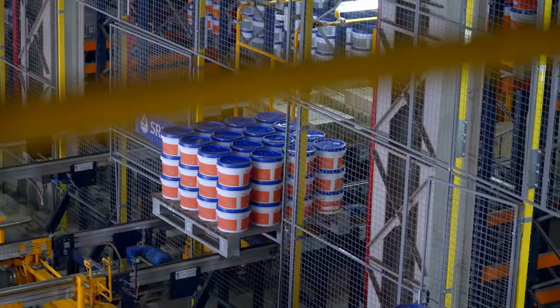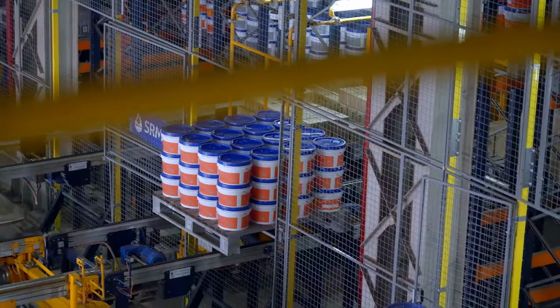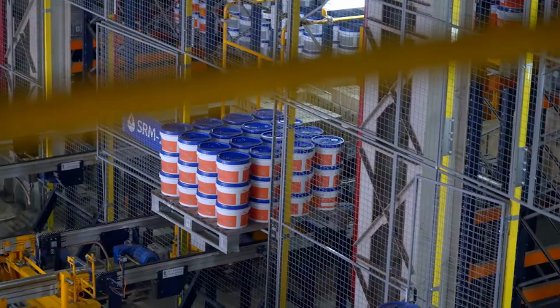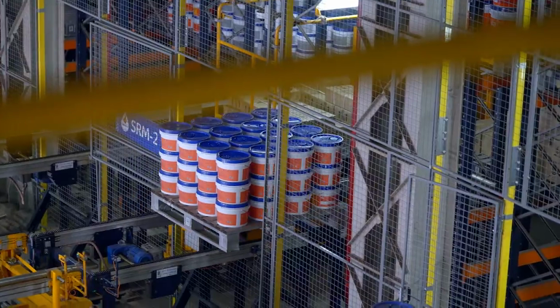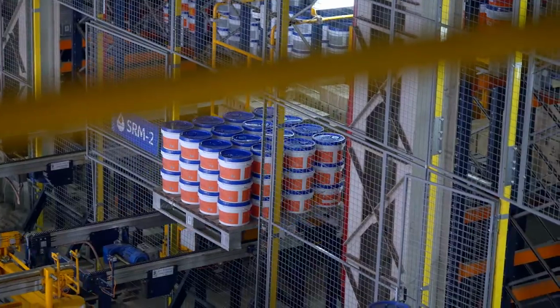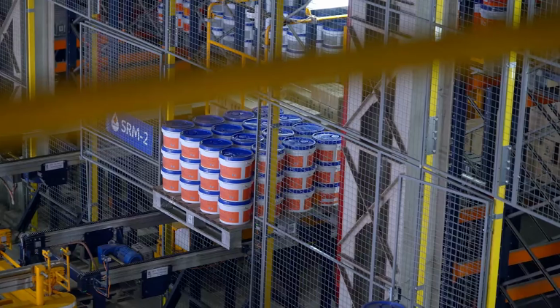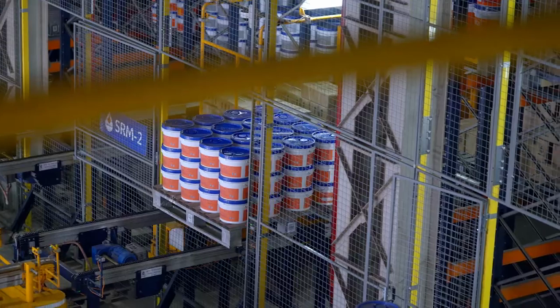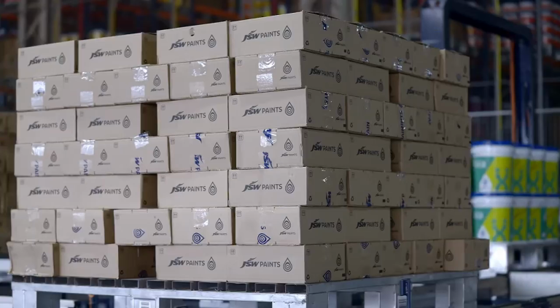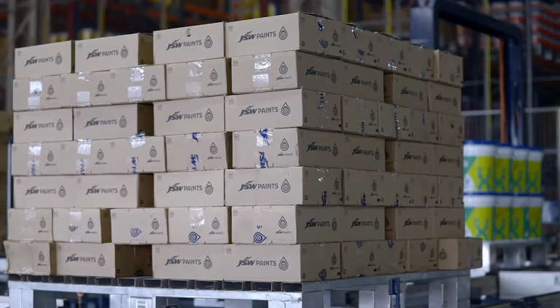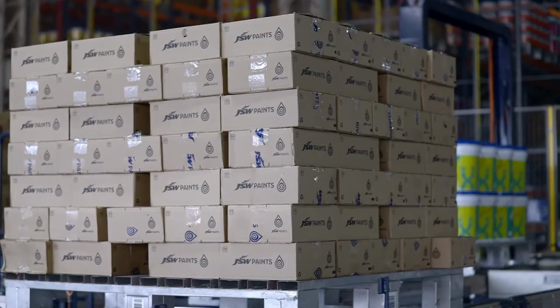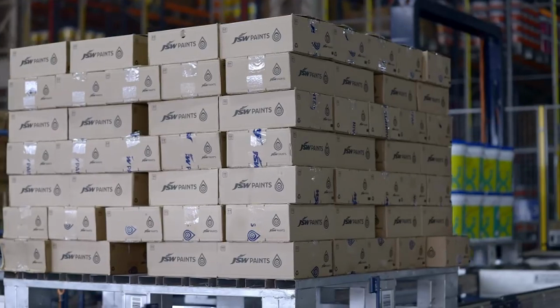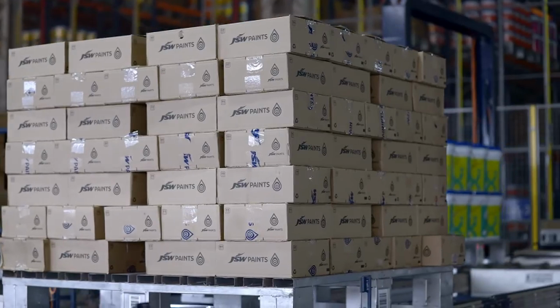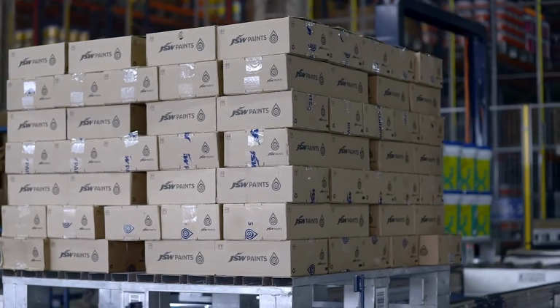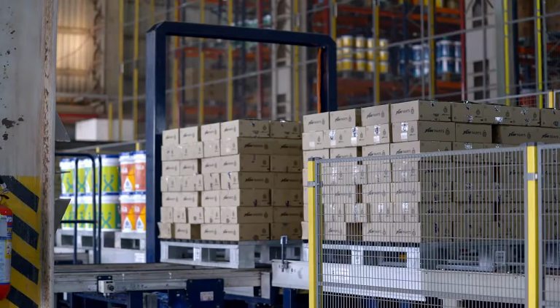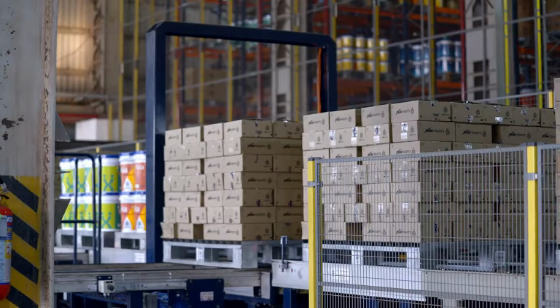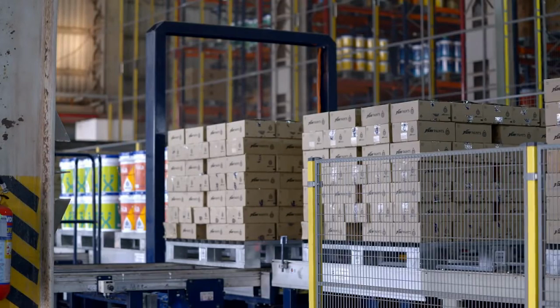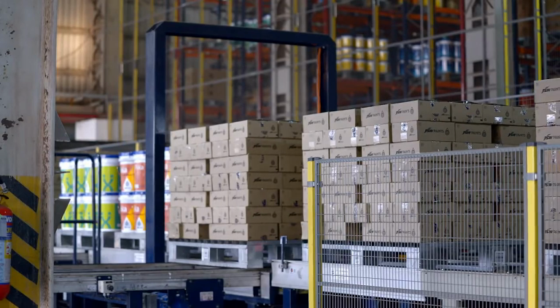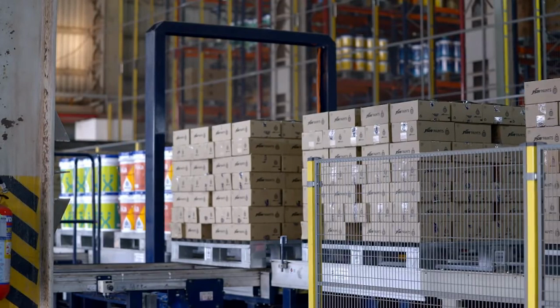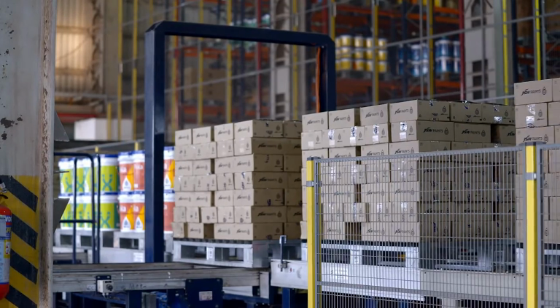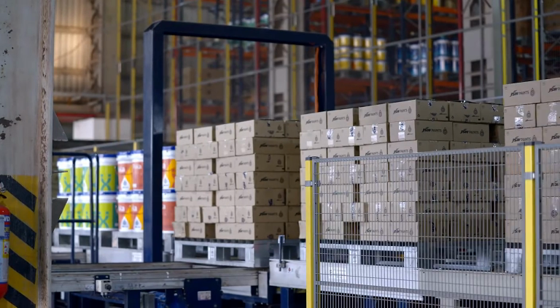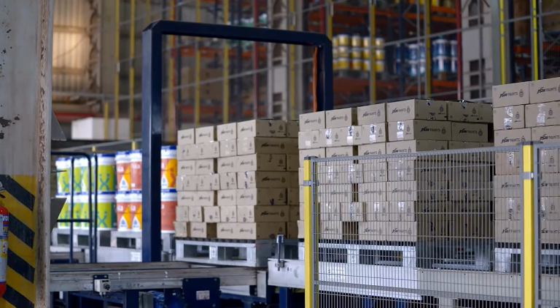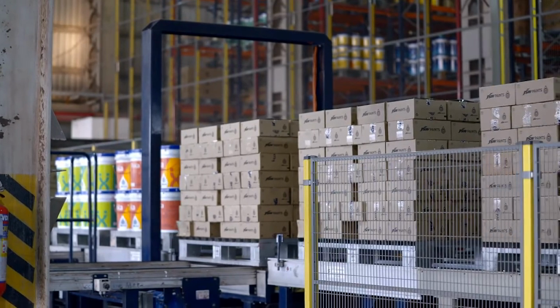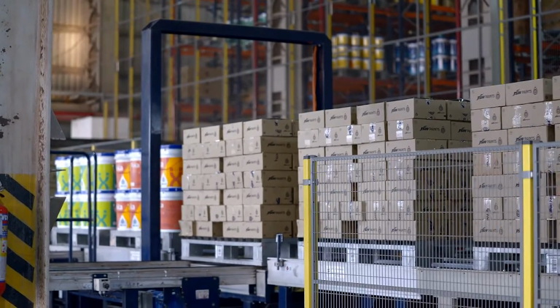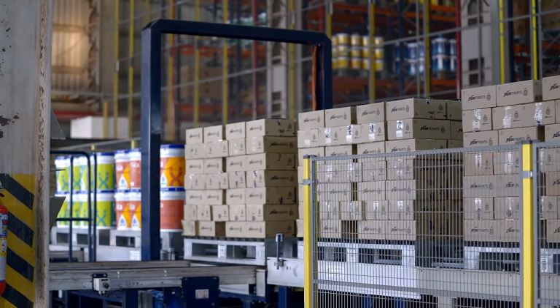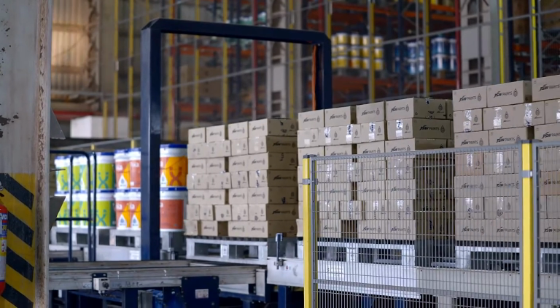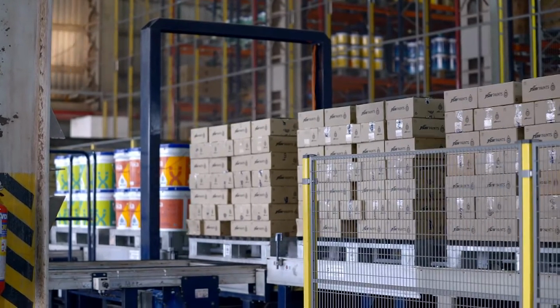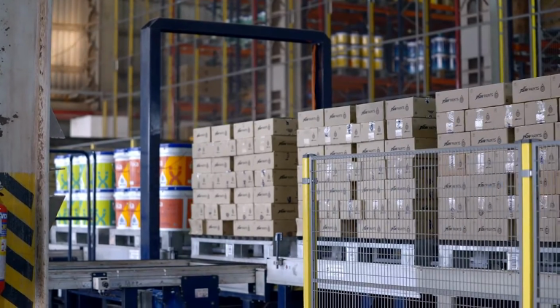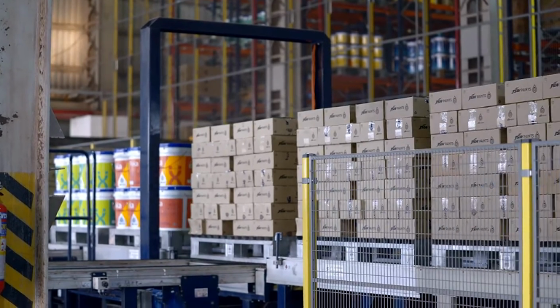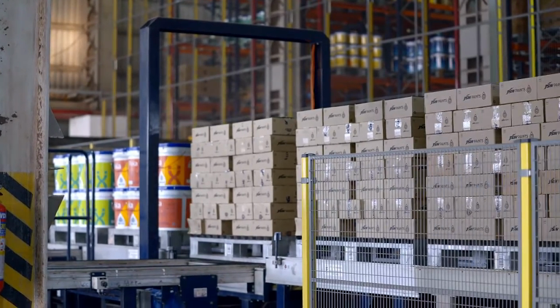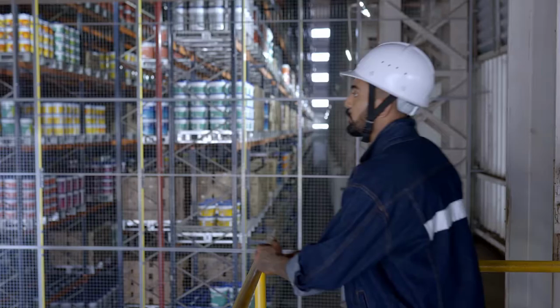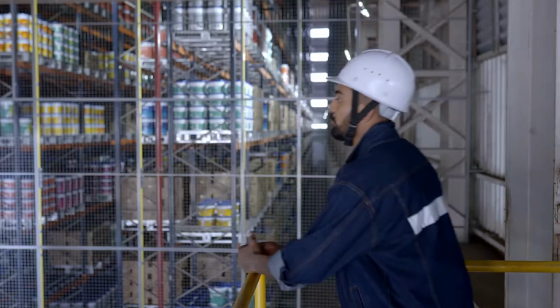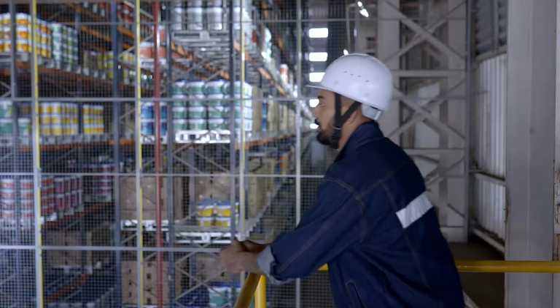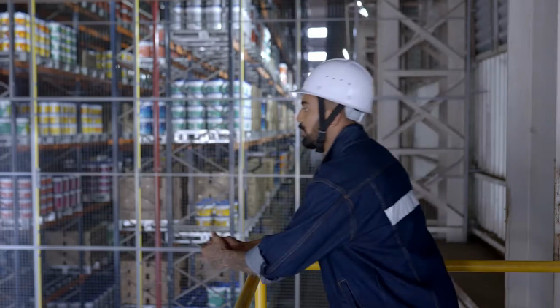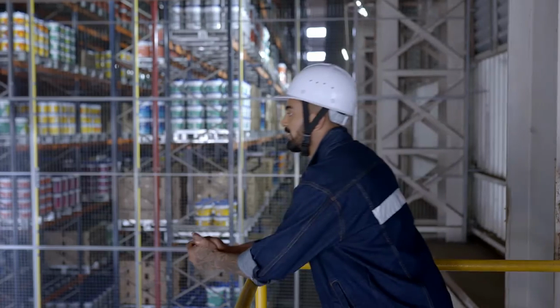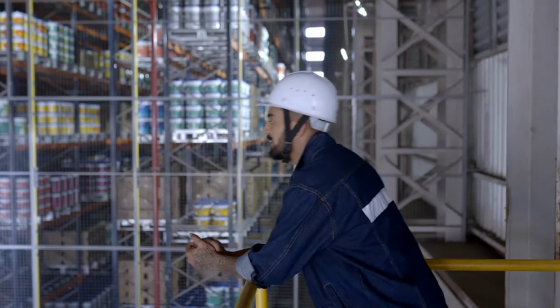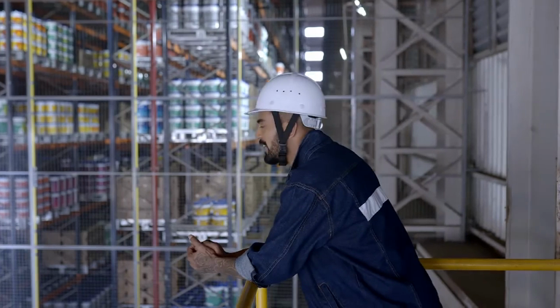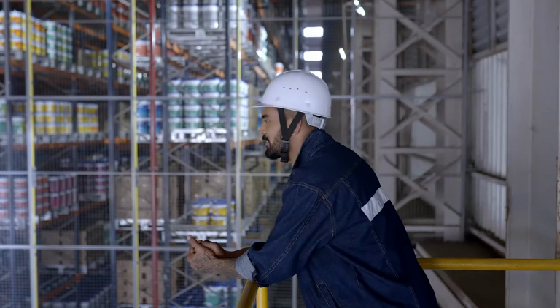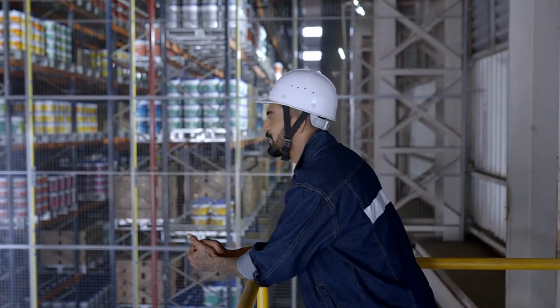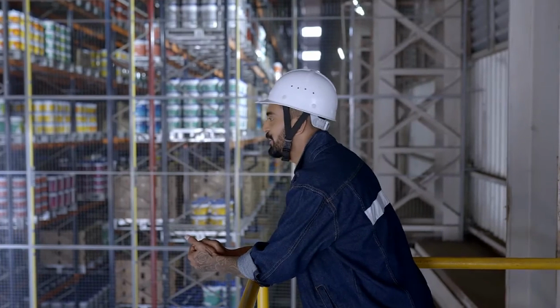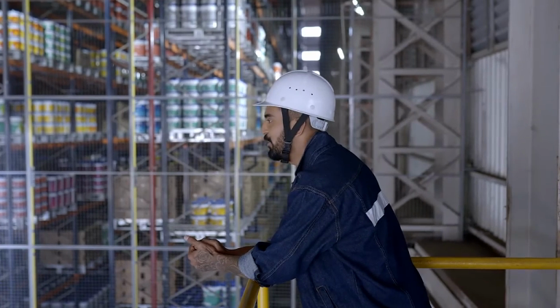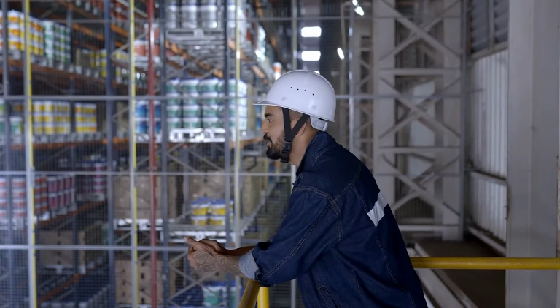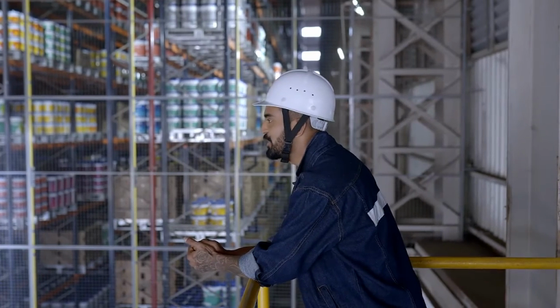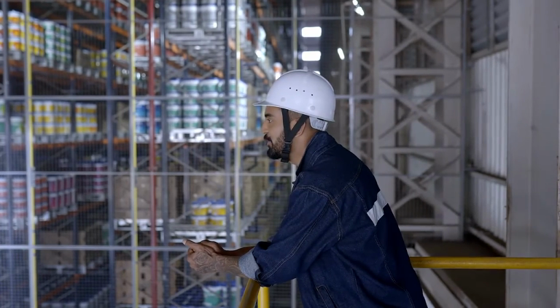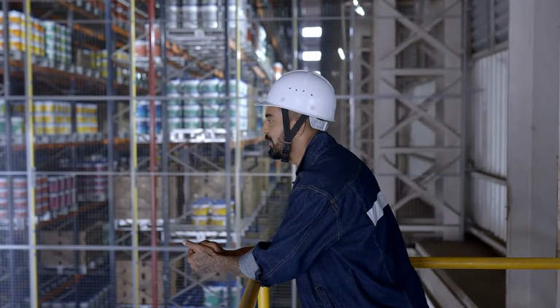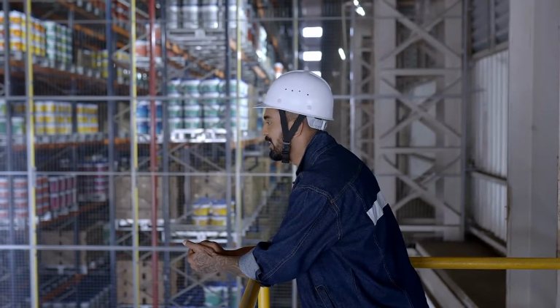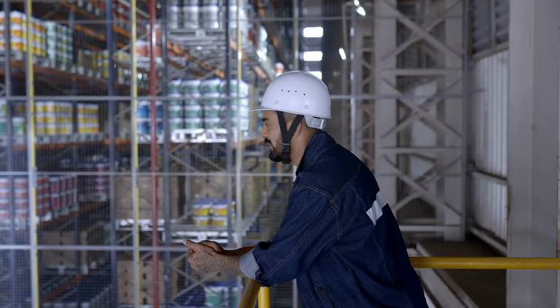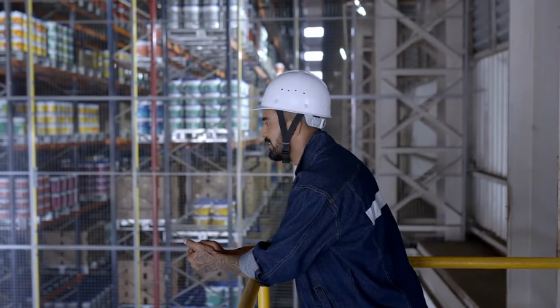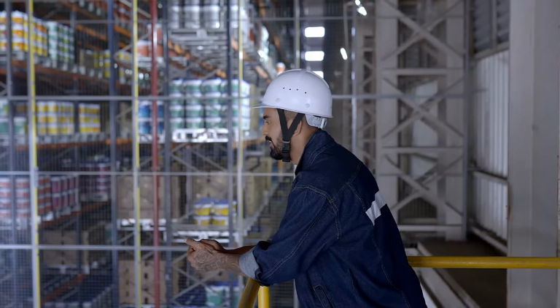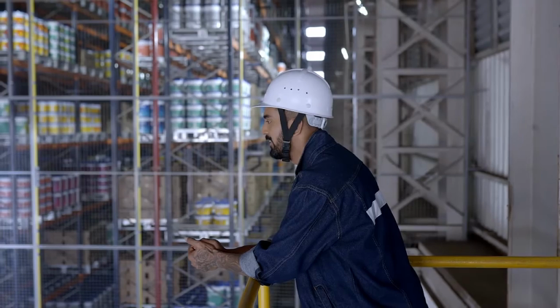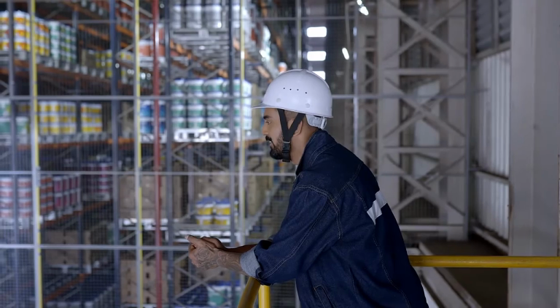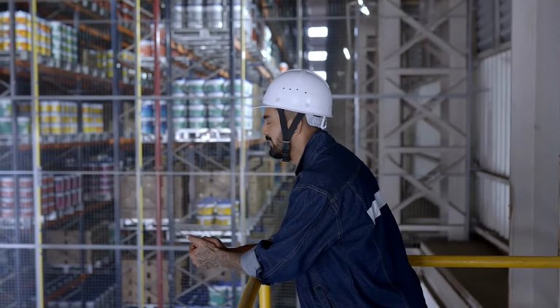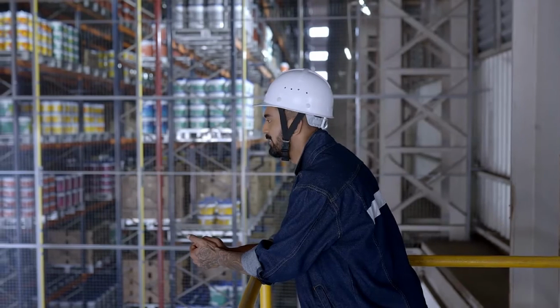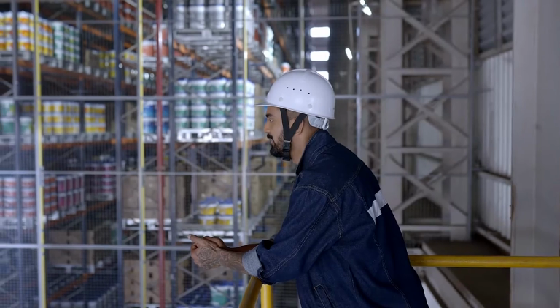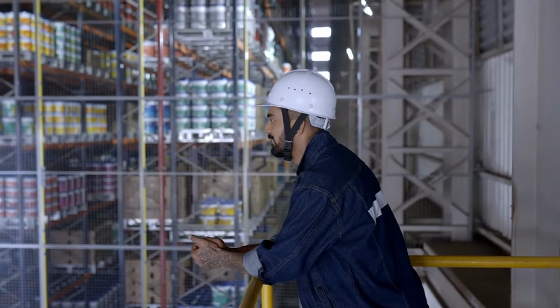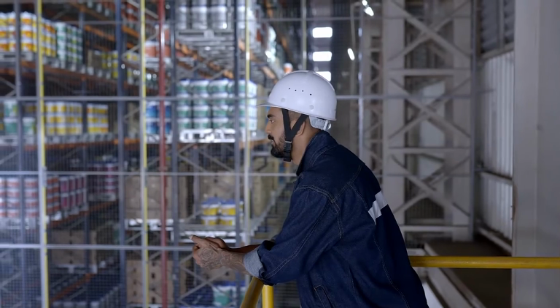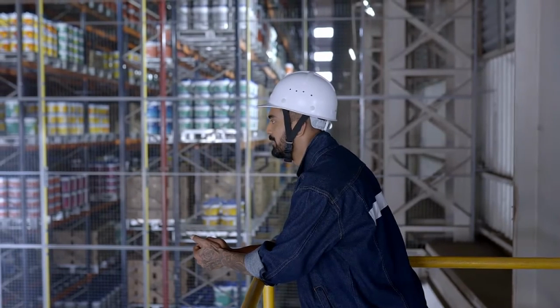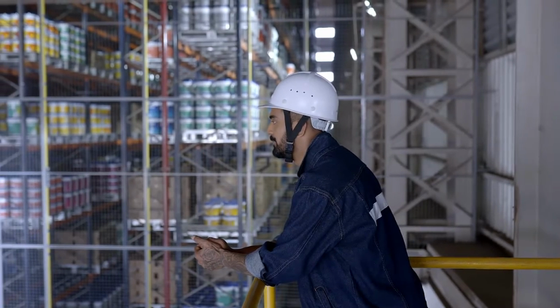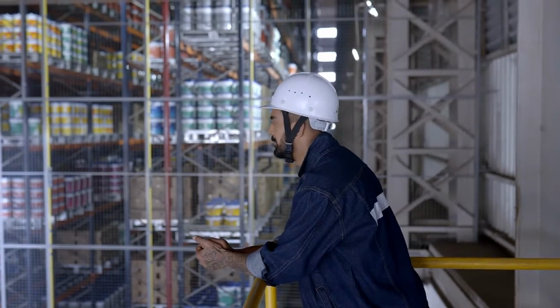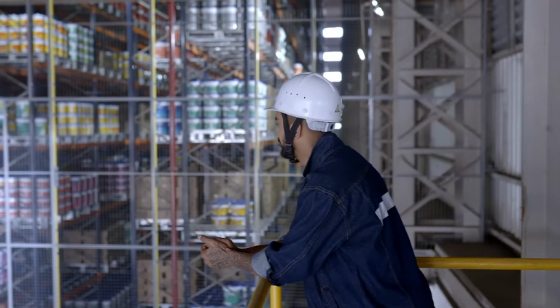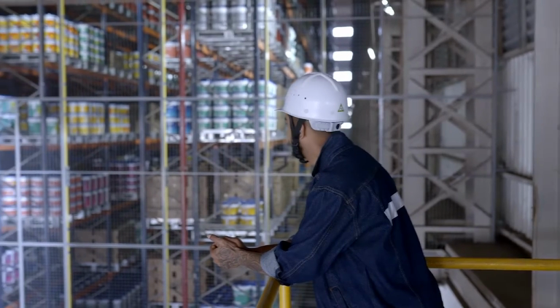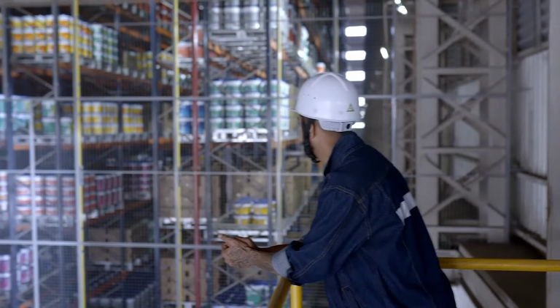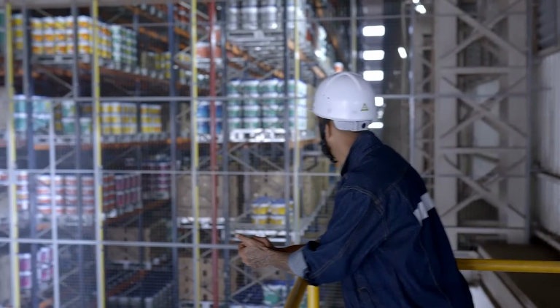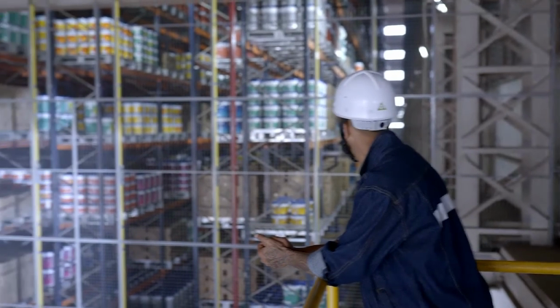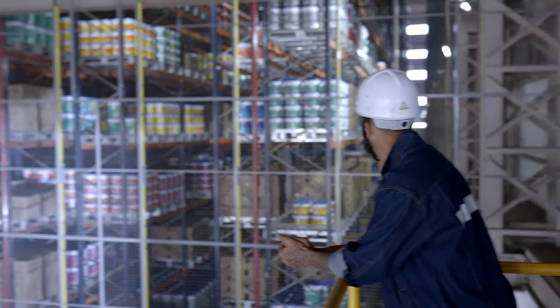Our automated storage and retrieval system ensures that finished paints are stored and transferred efficiently to consumer premises. Wow, so you've brought international technology to India — impressive!